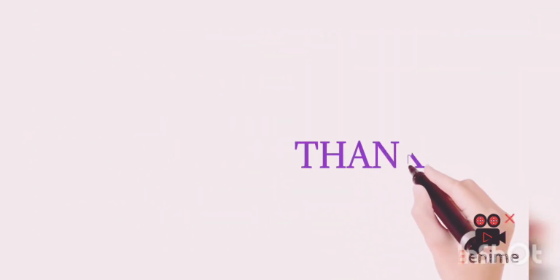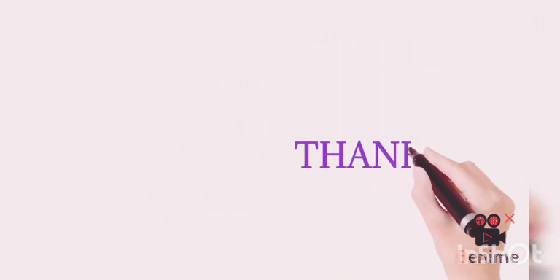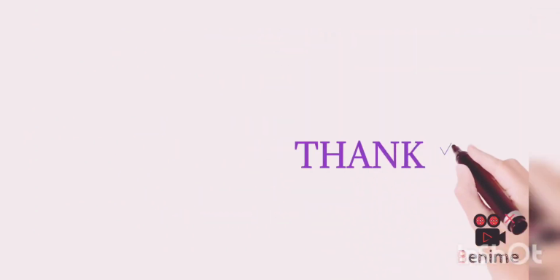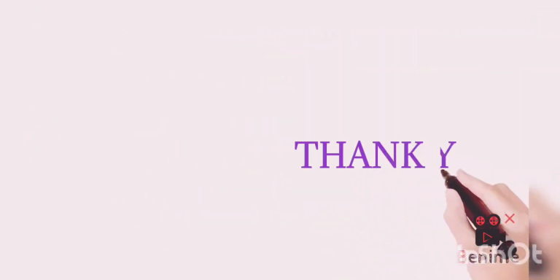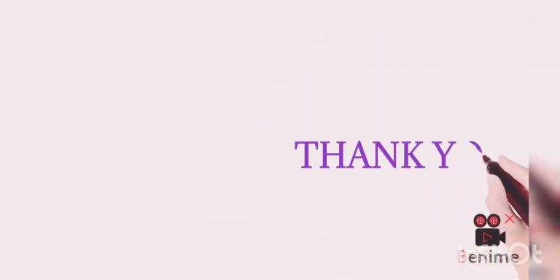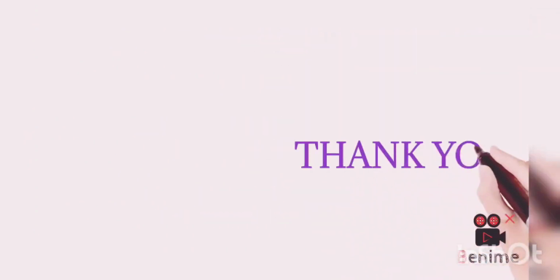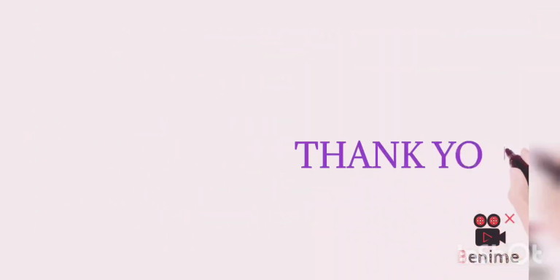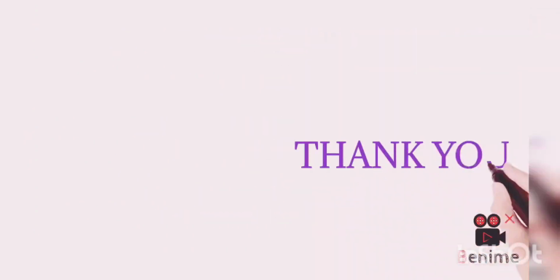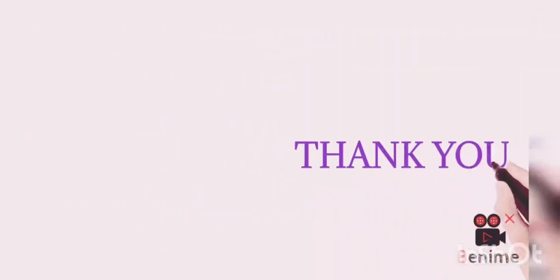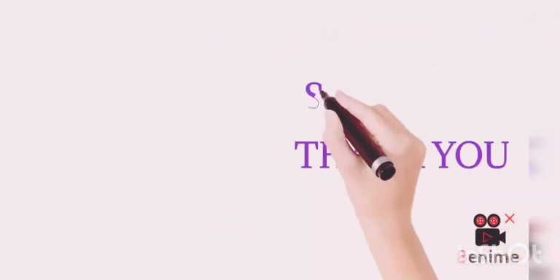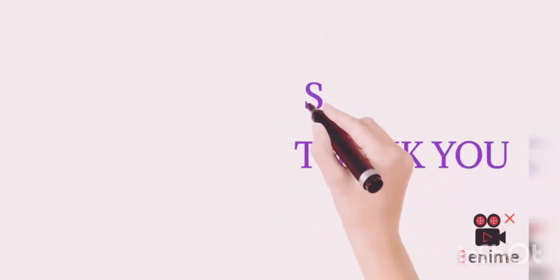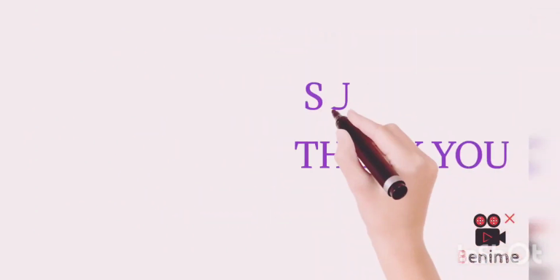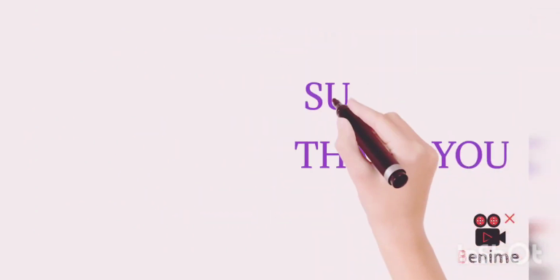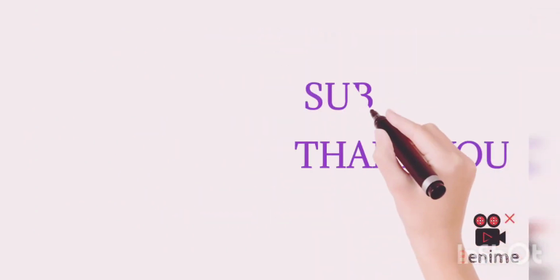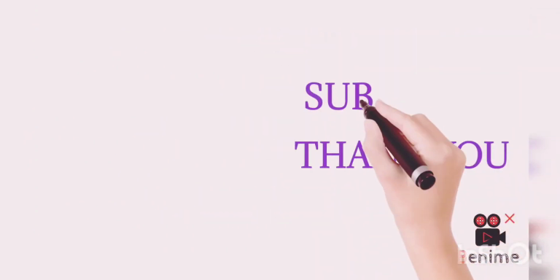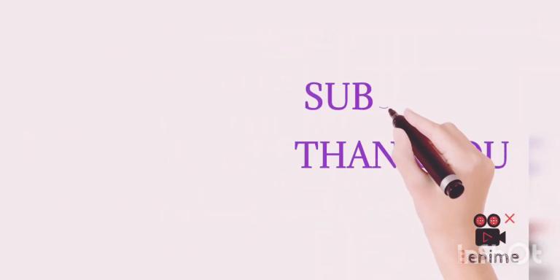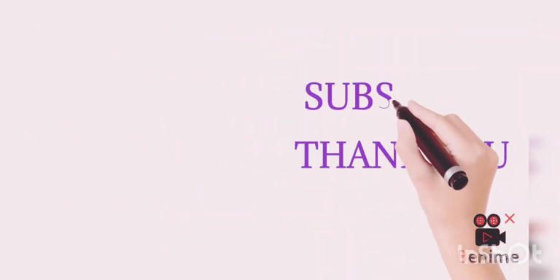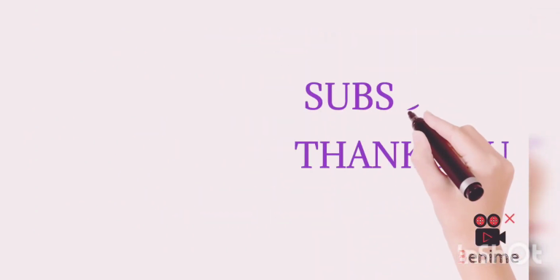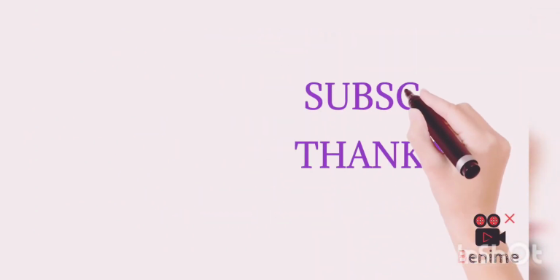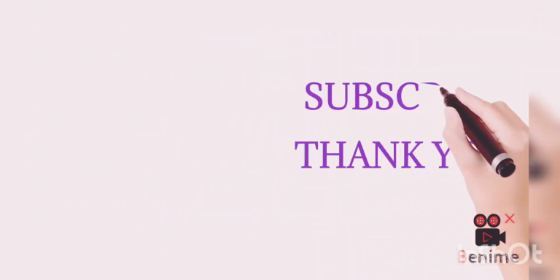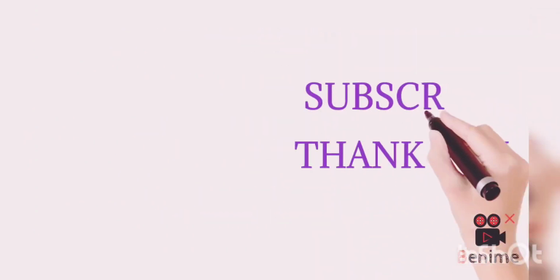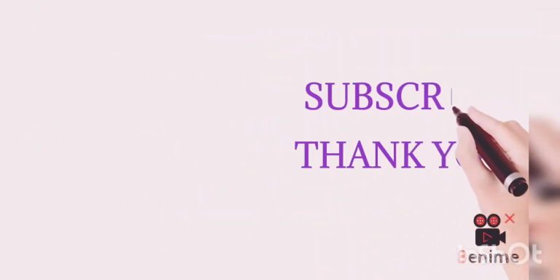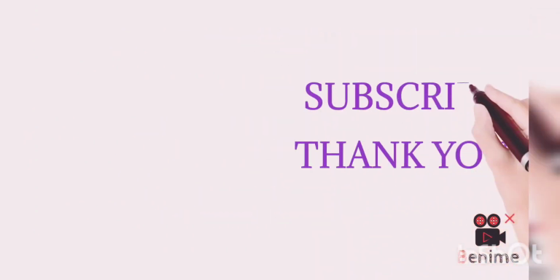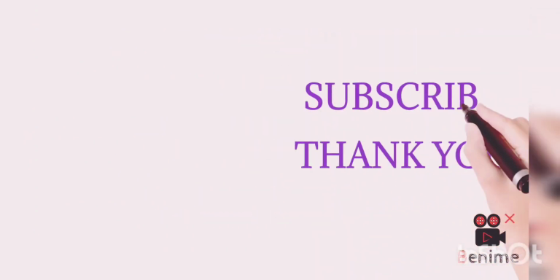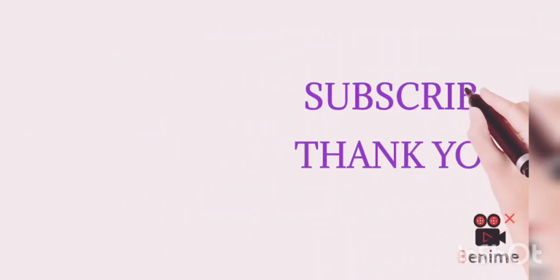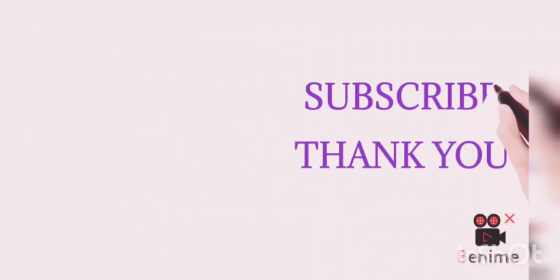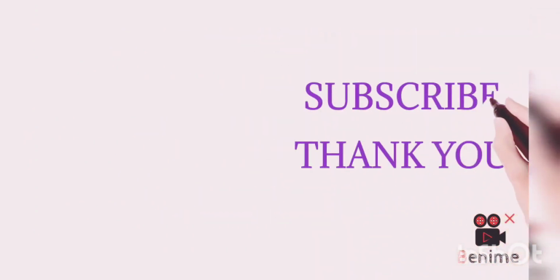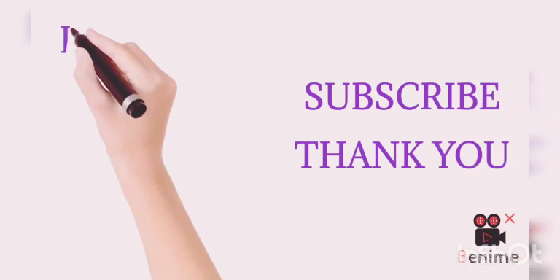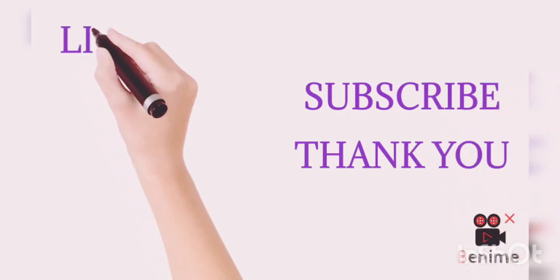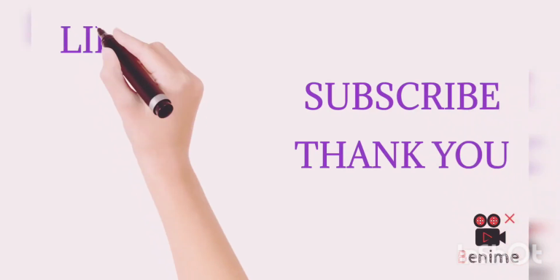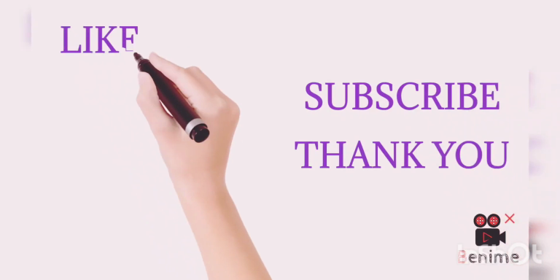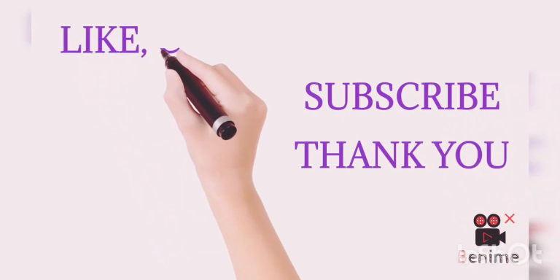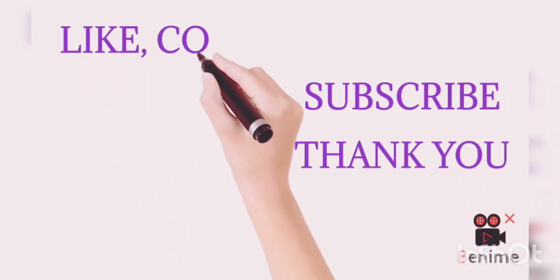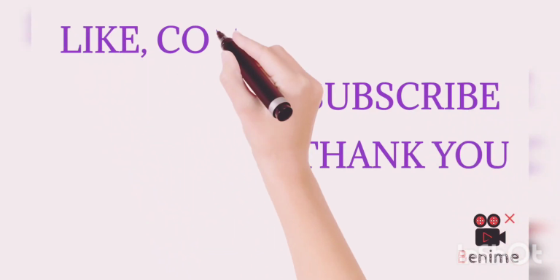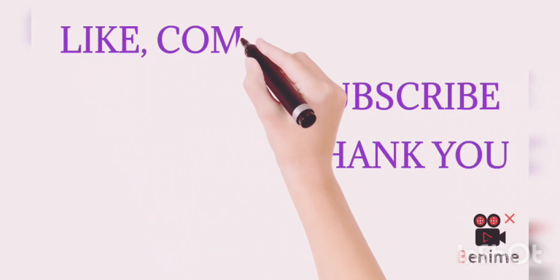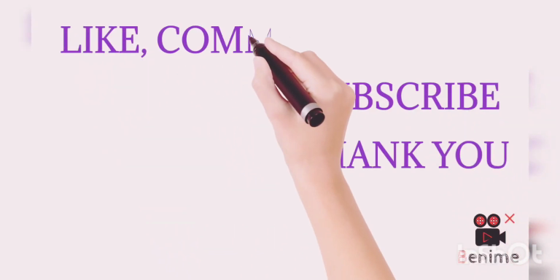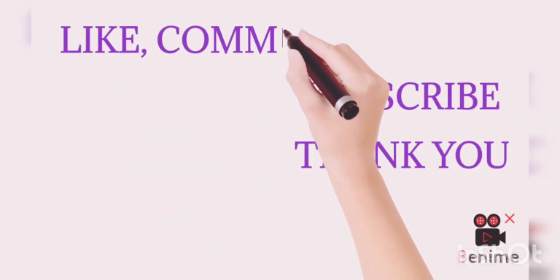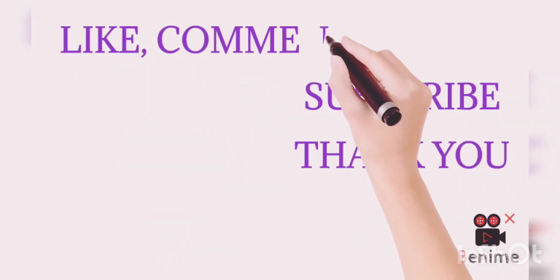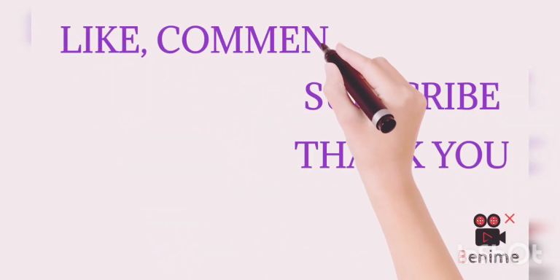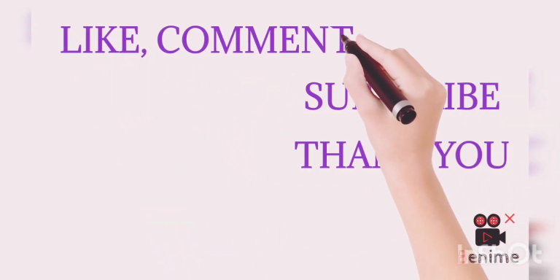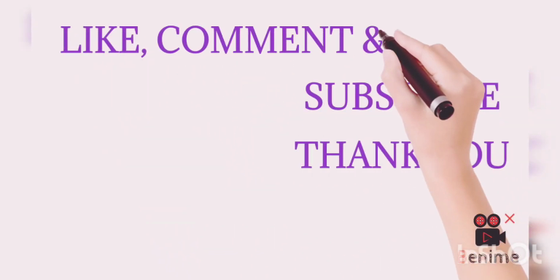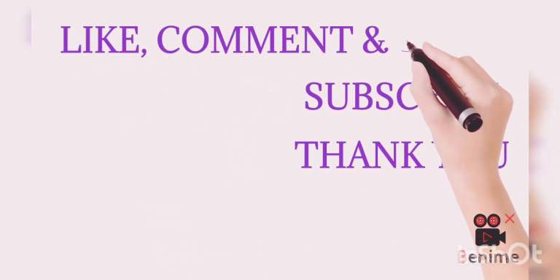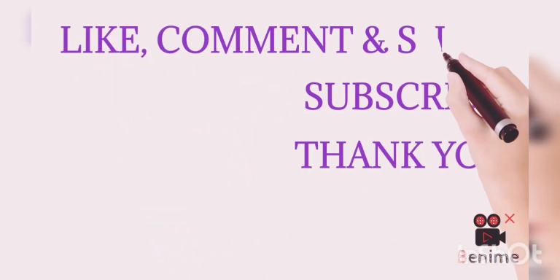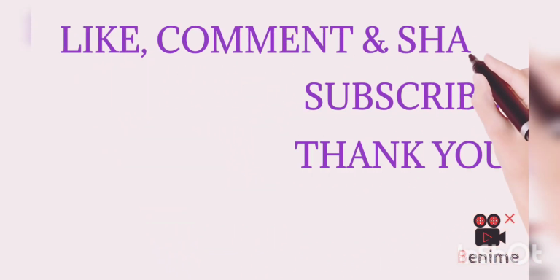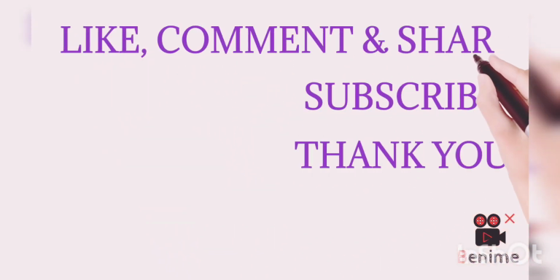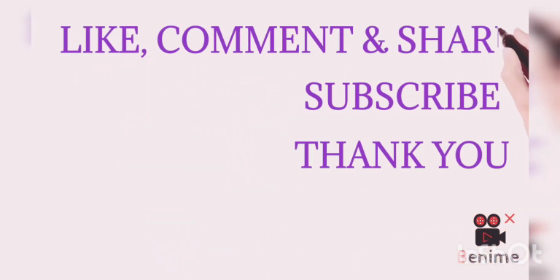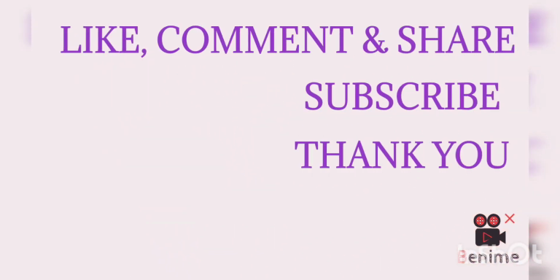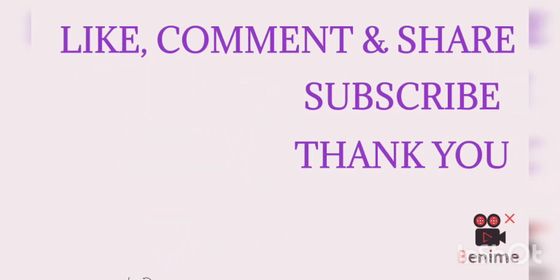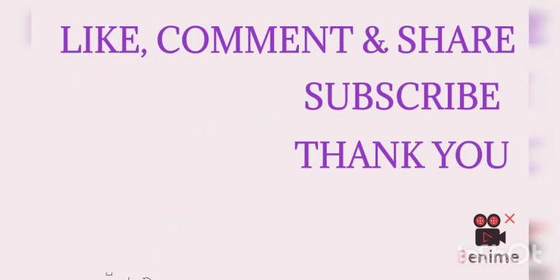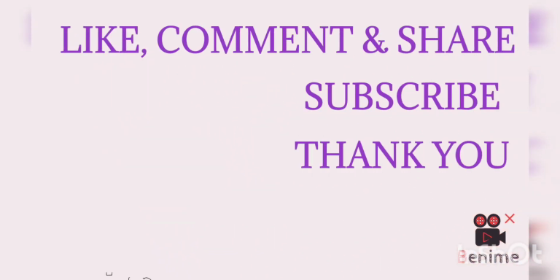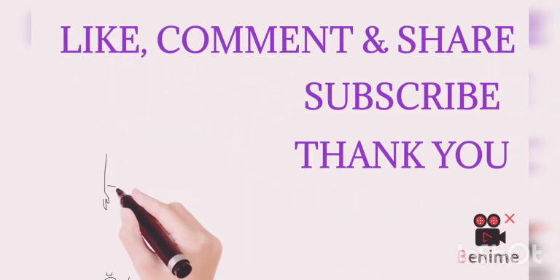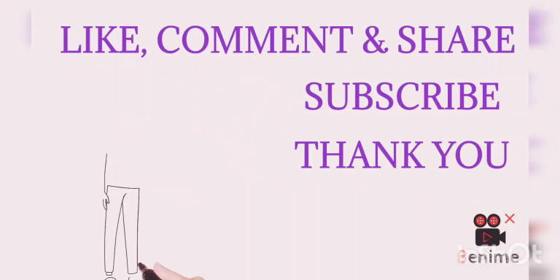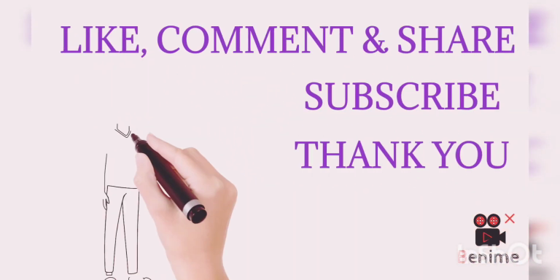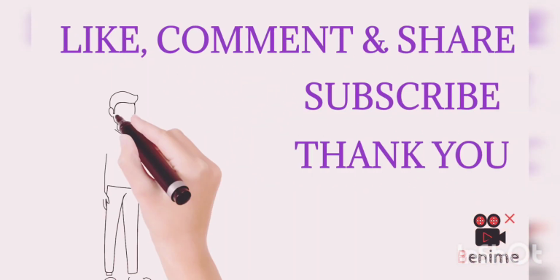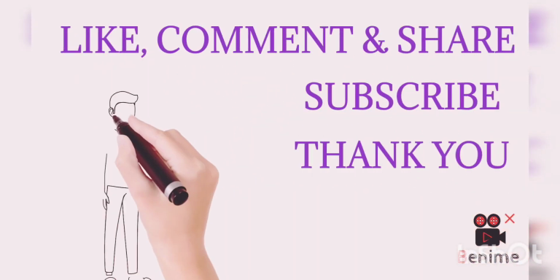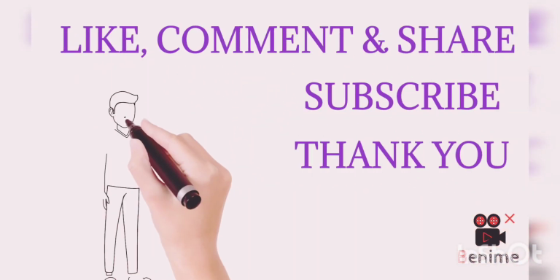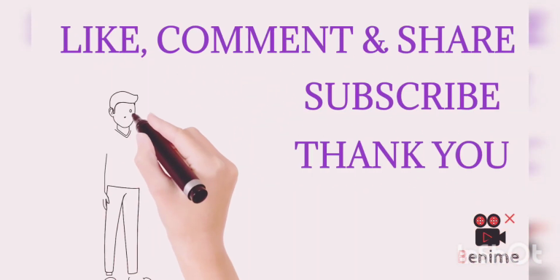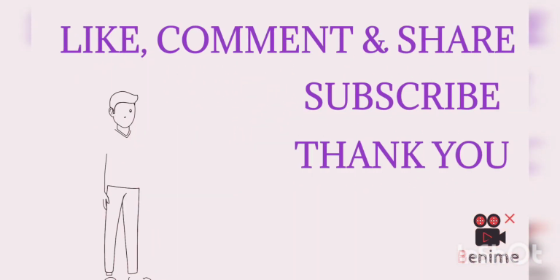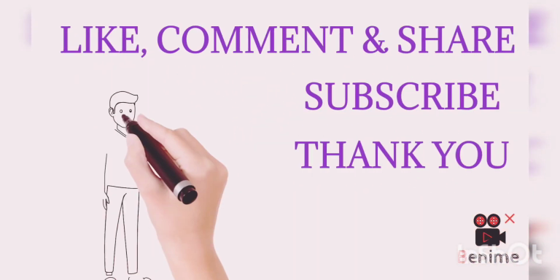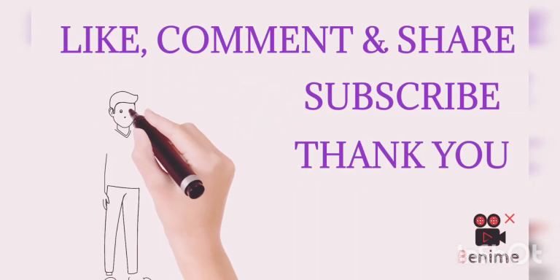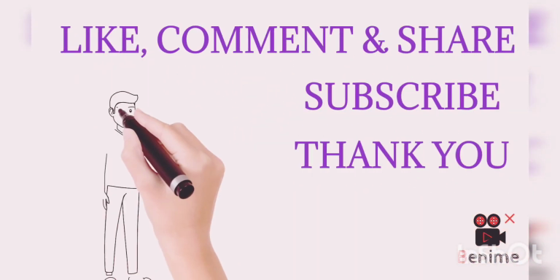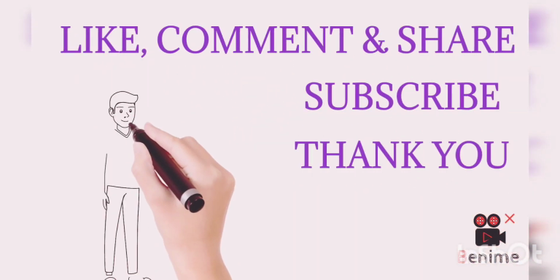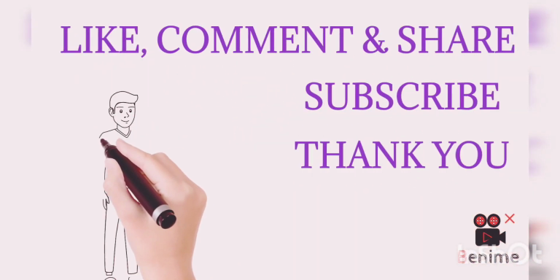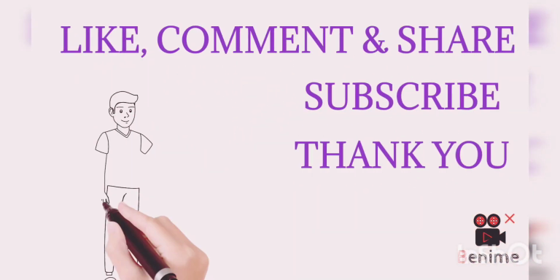Thank you for watching our video. Please subscribe to our channel, like, comment, and share the videos with your friends and family.